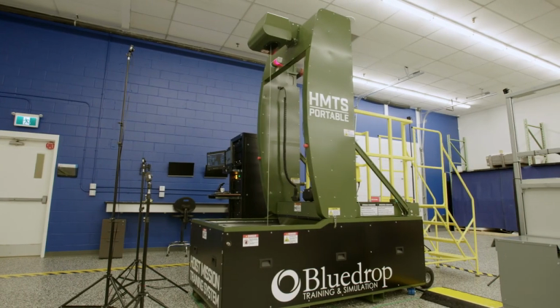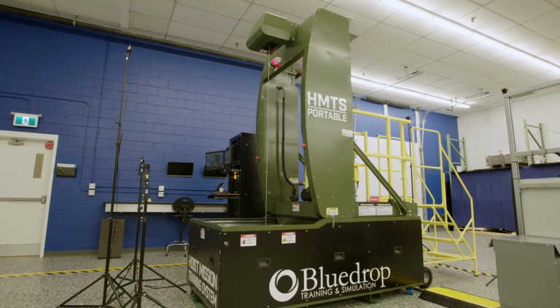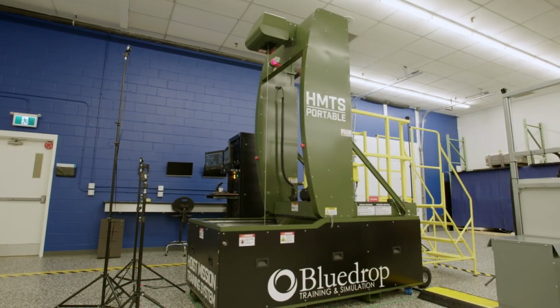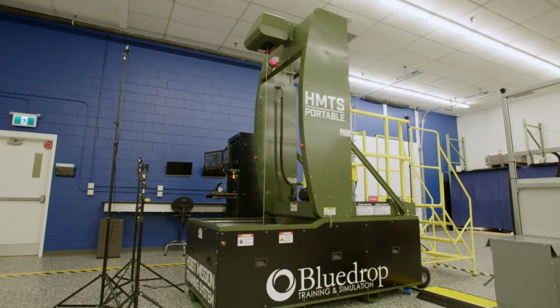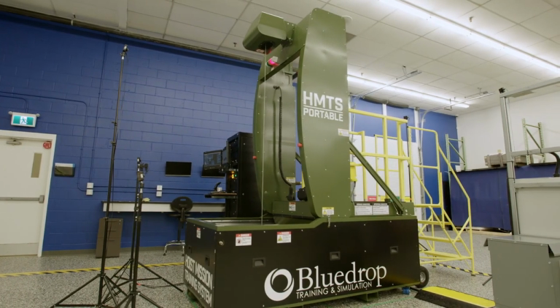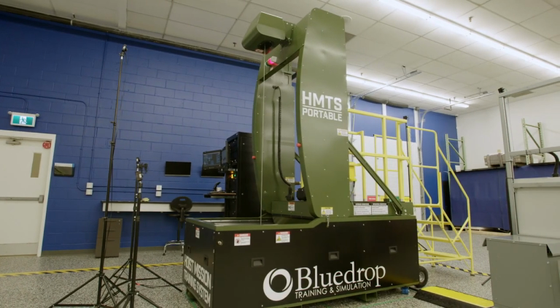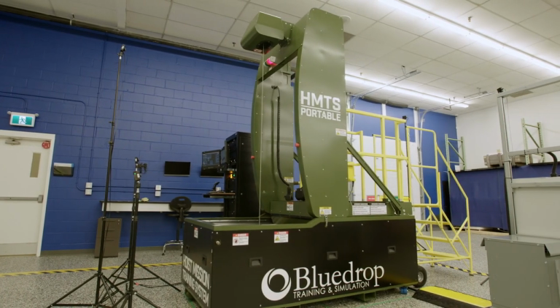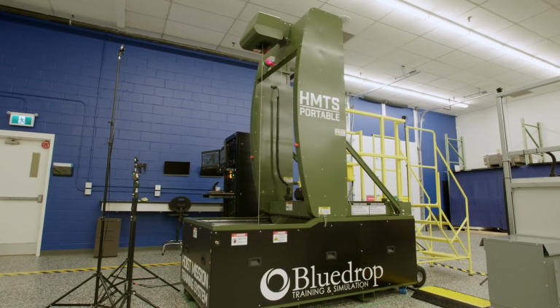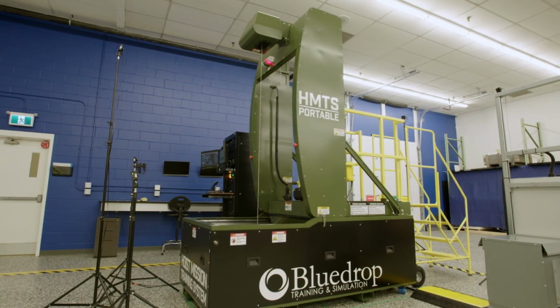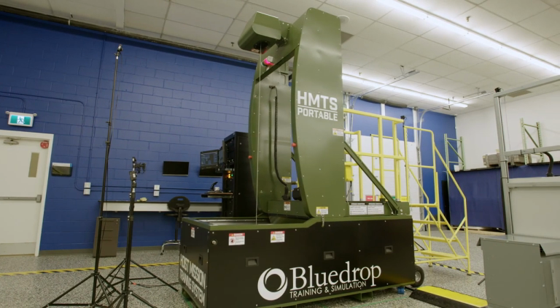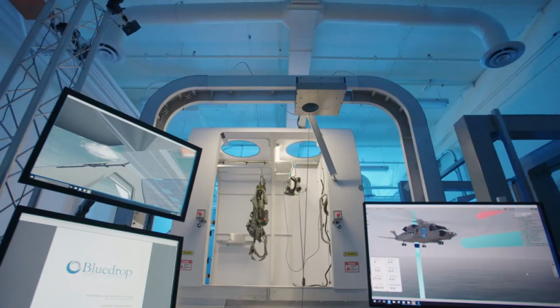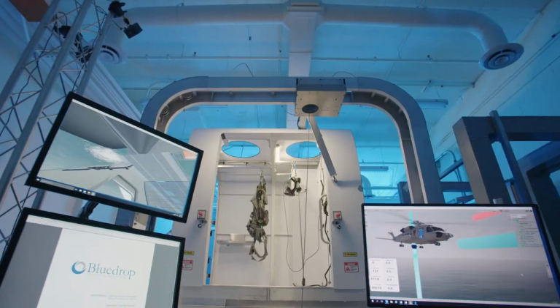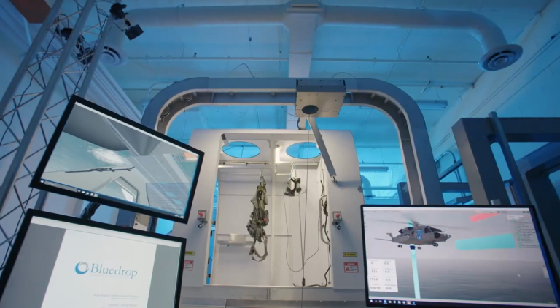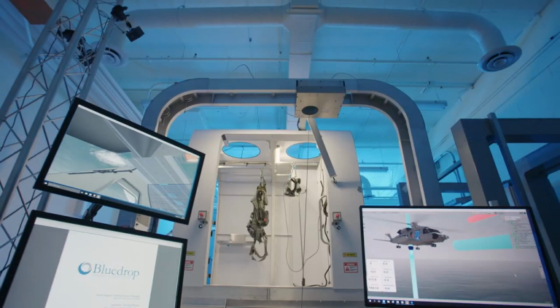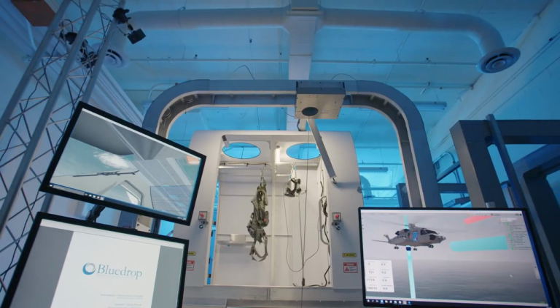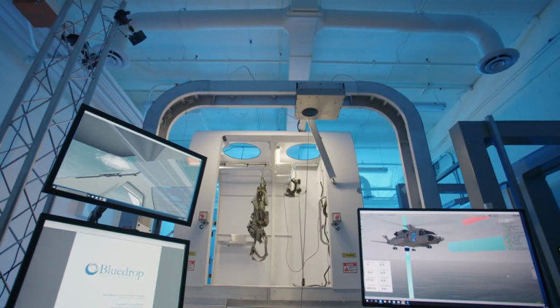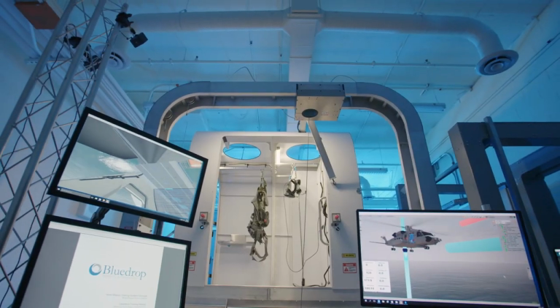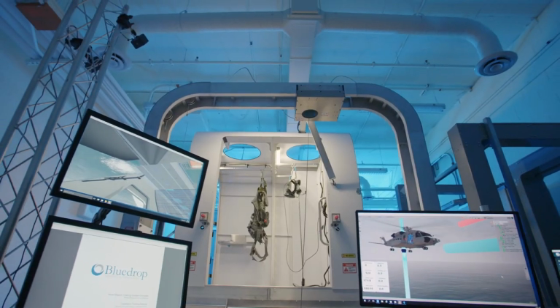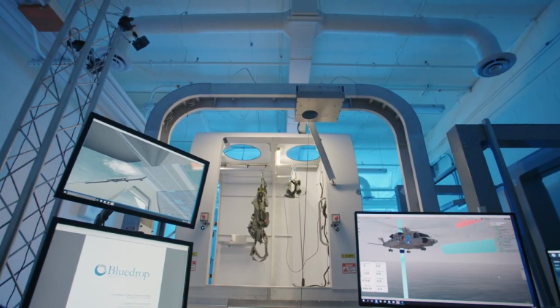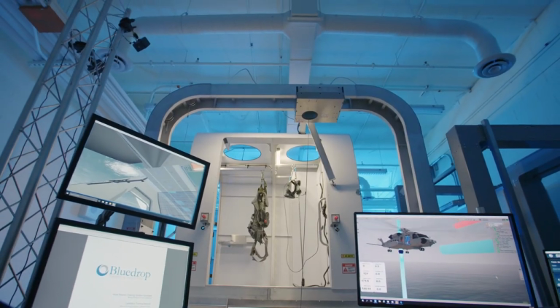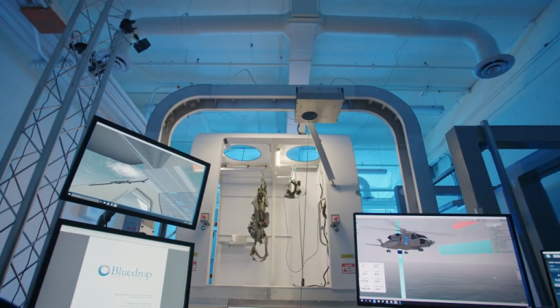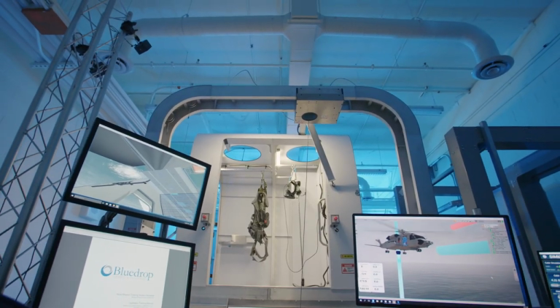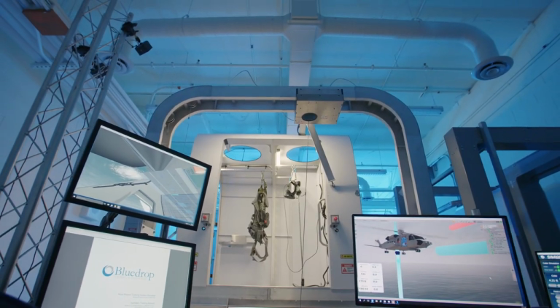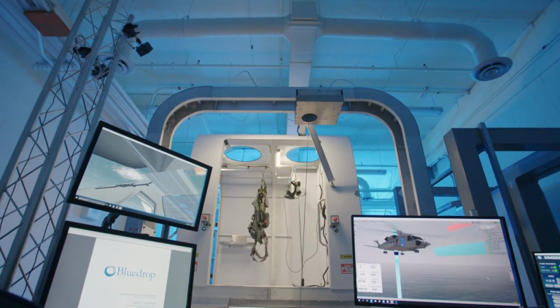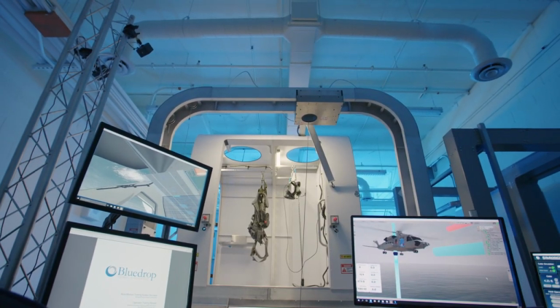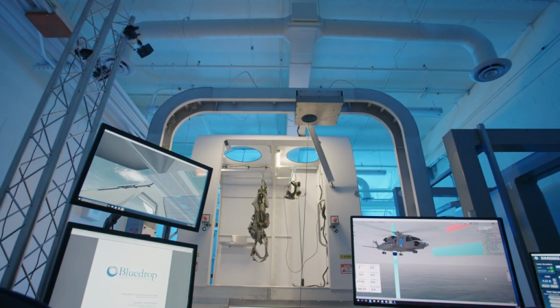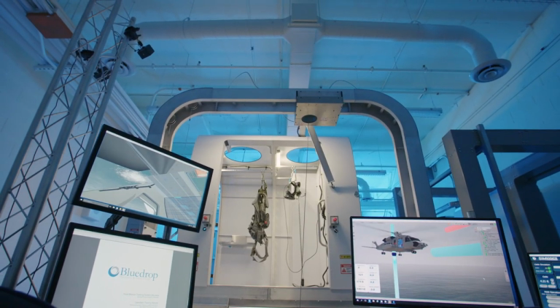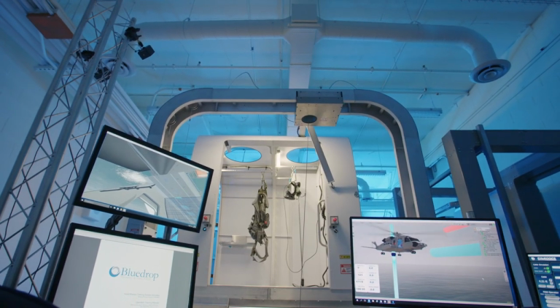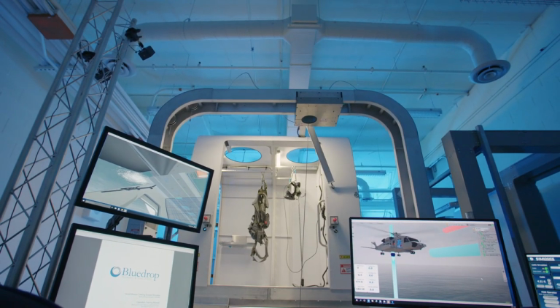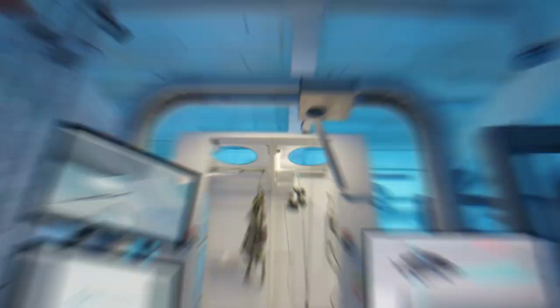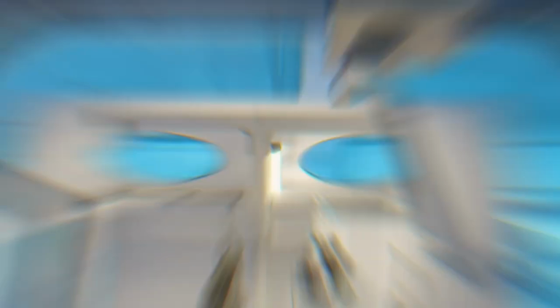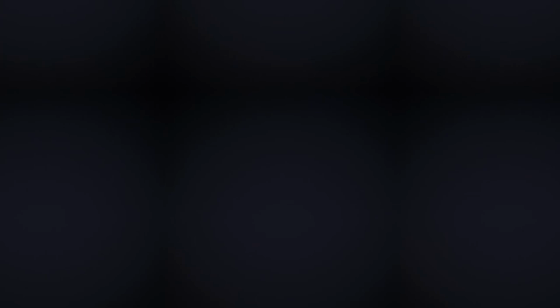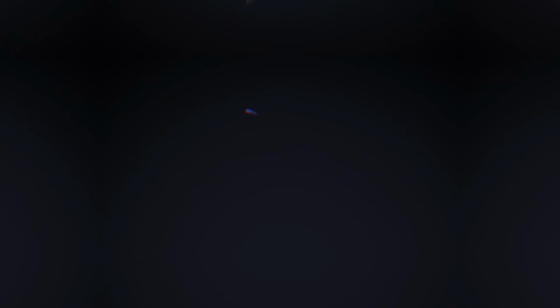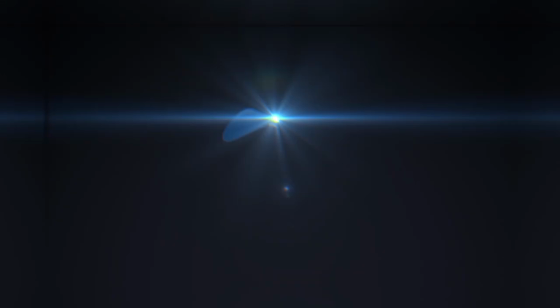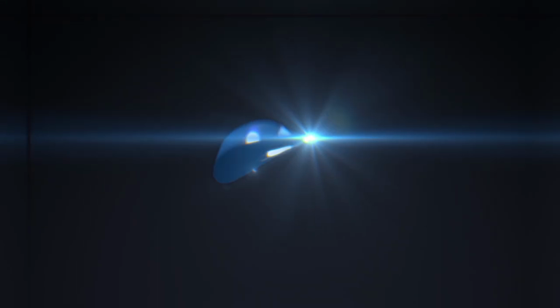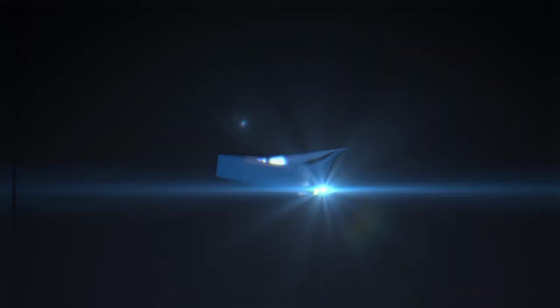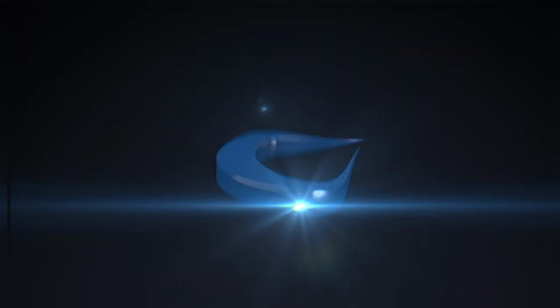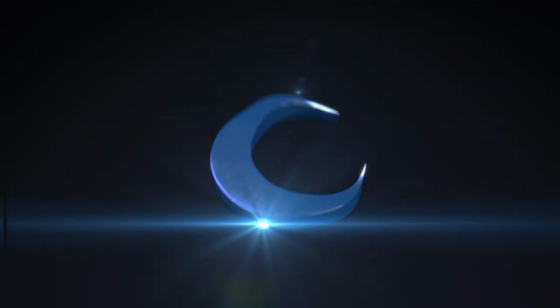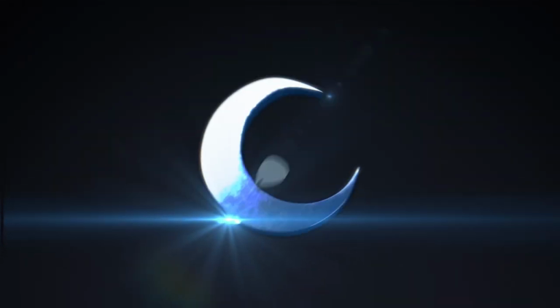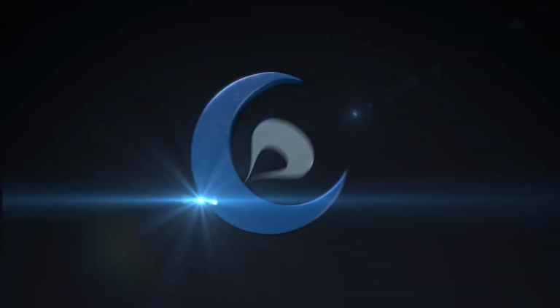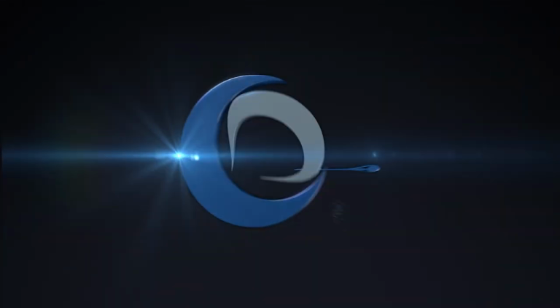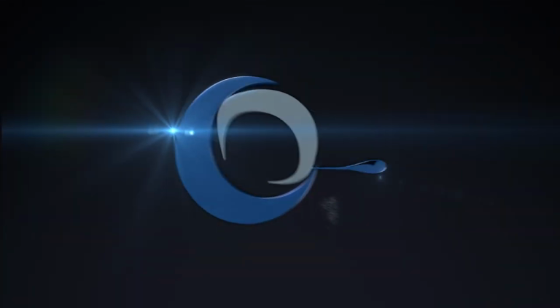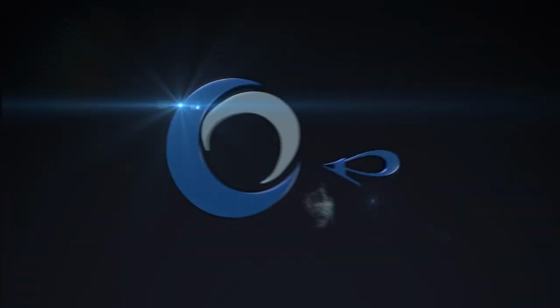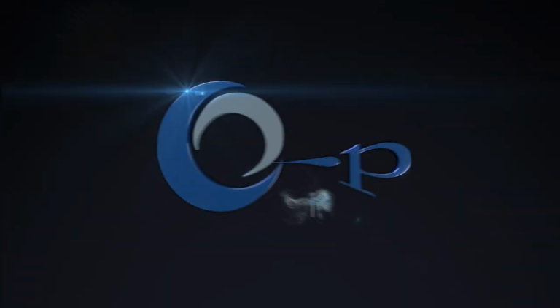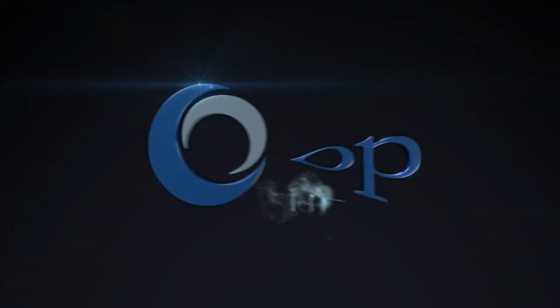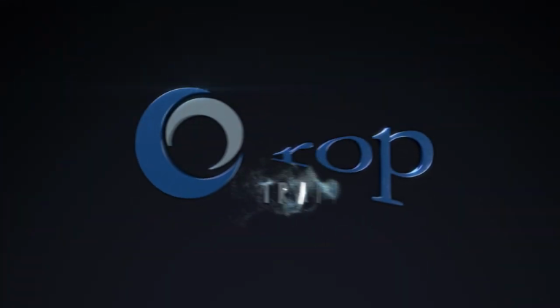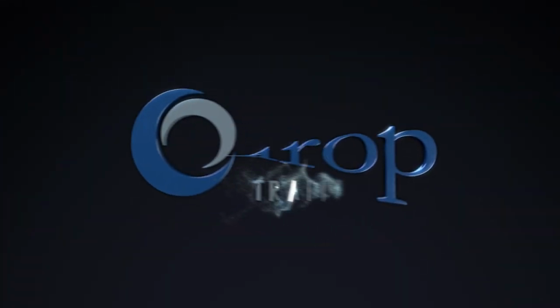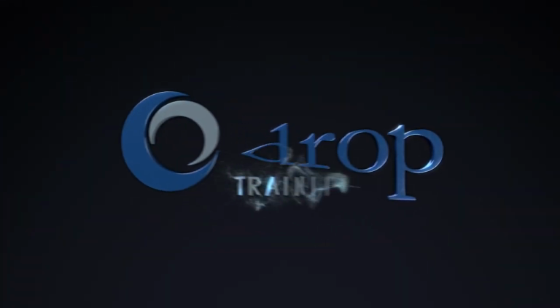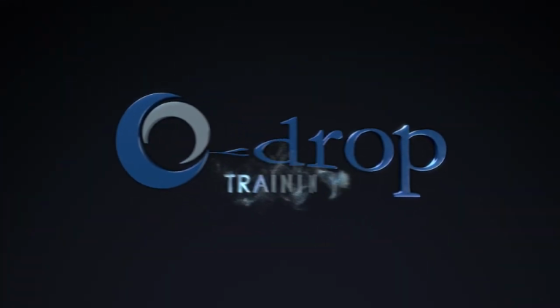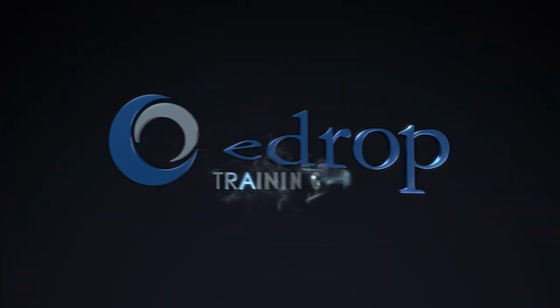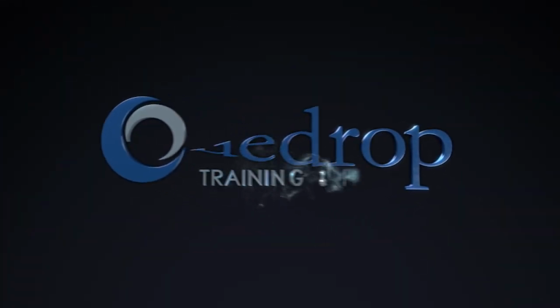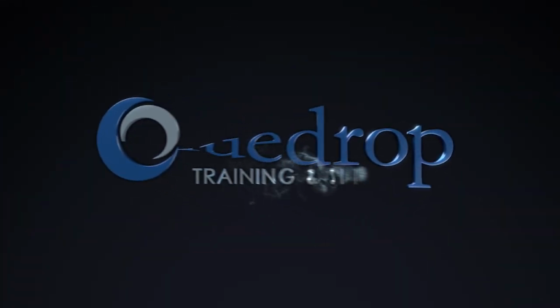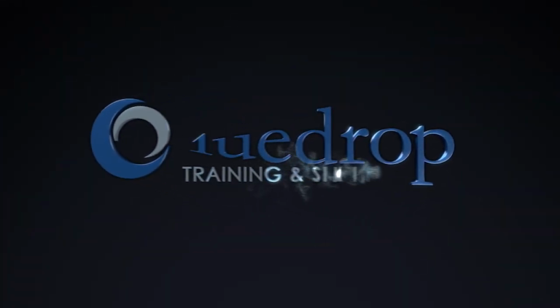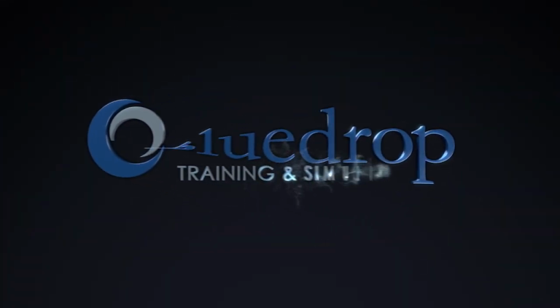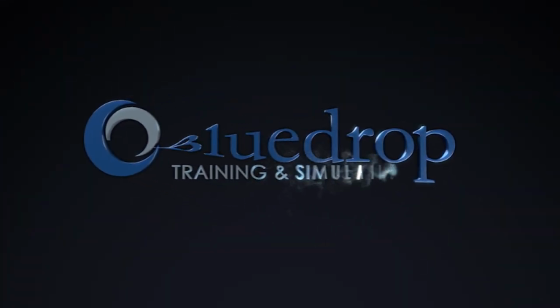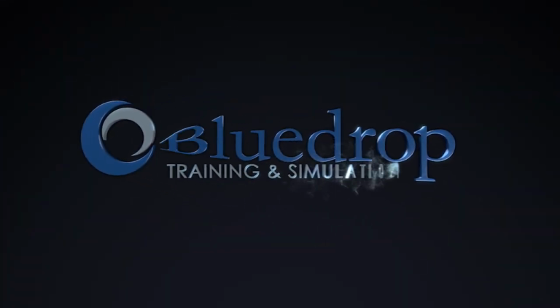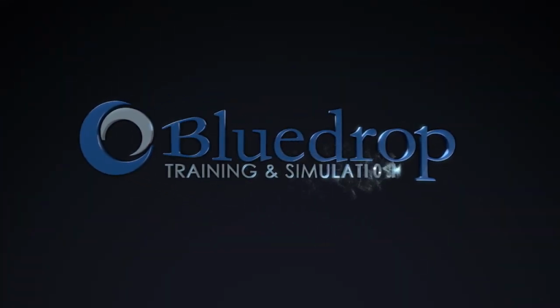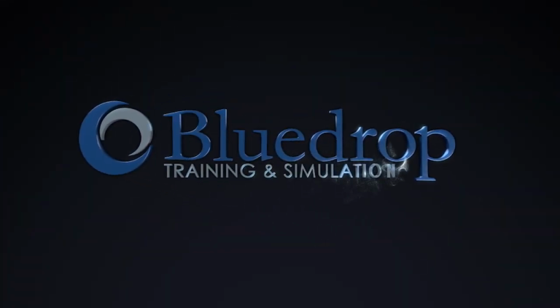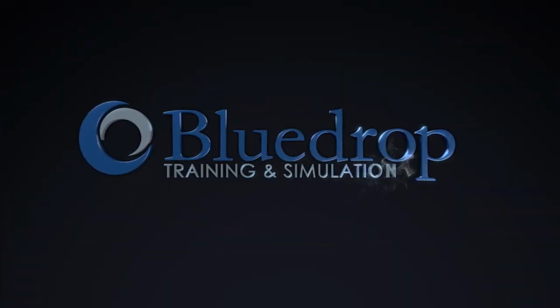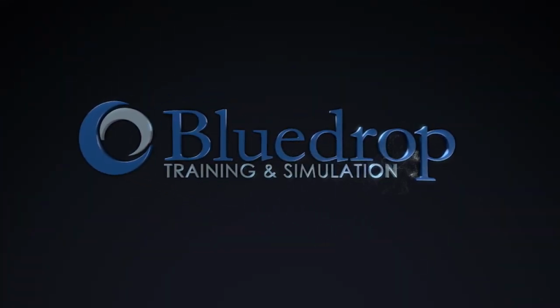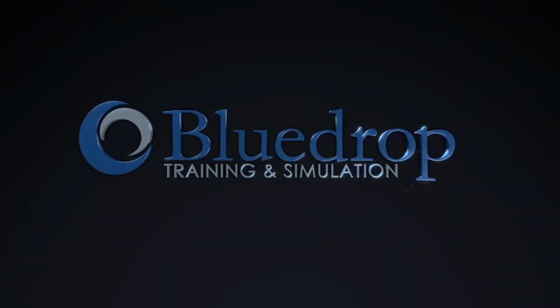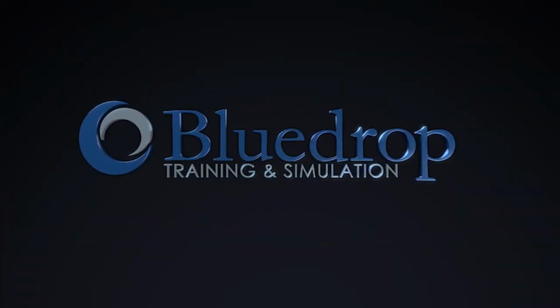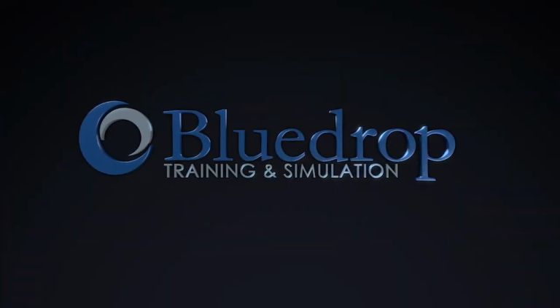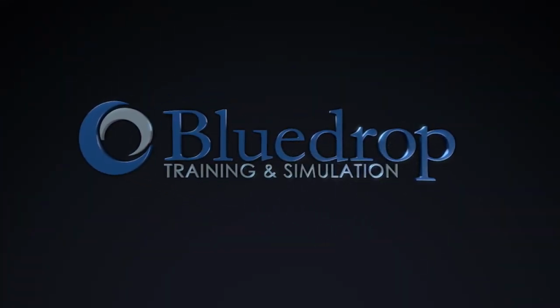Contact Blue Drop to set up a live demonstration and to see how we can improve your operational training outcomes.